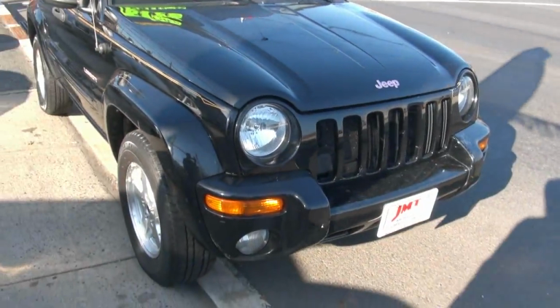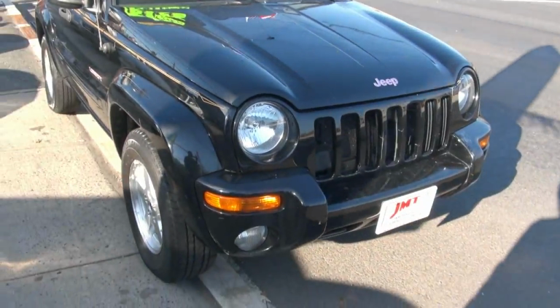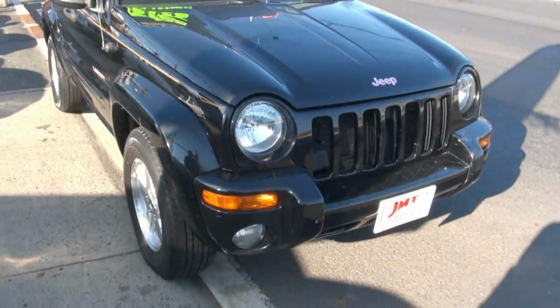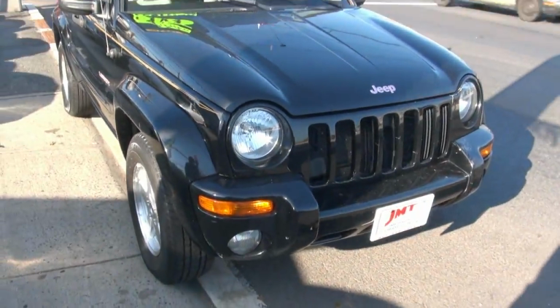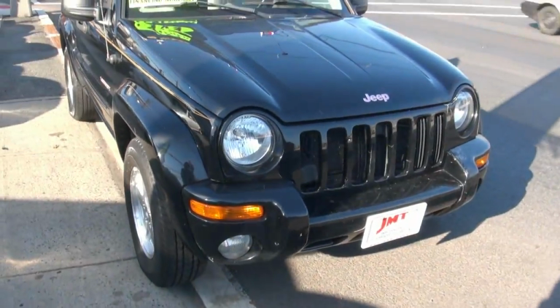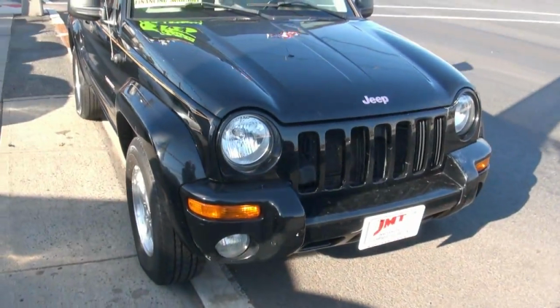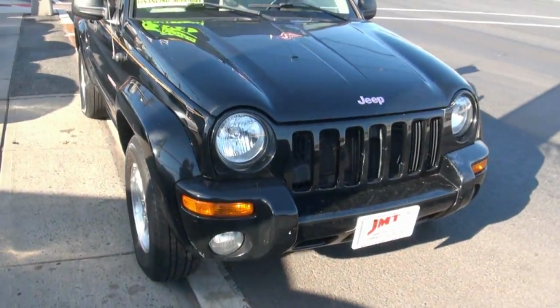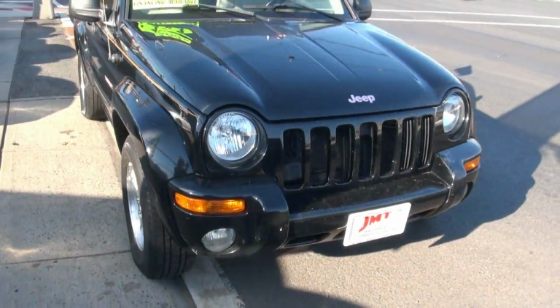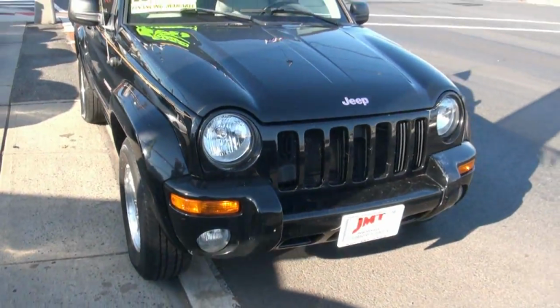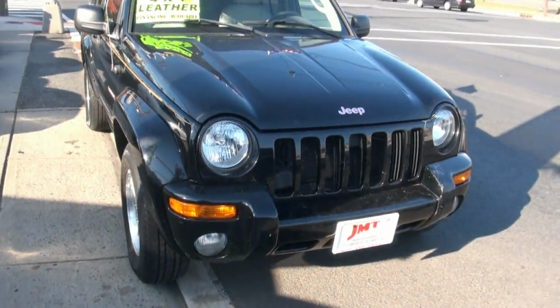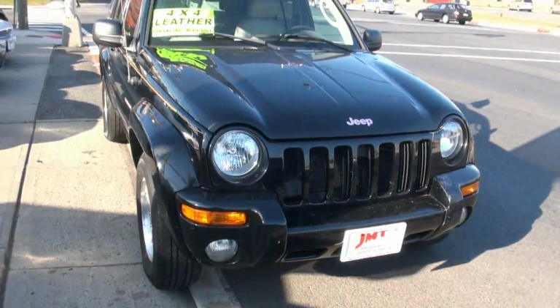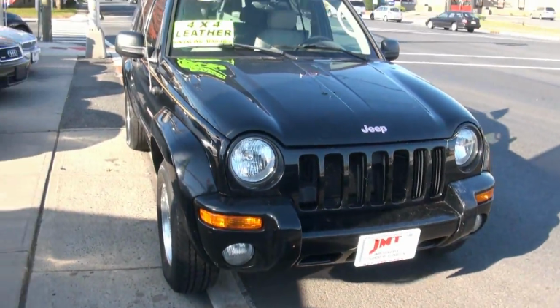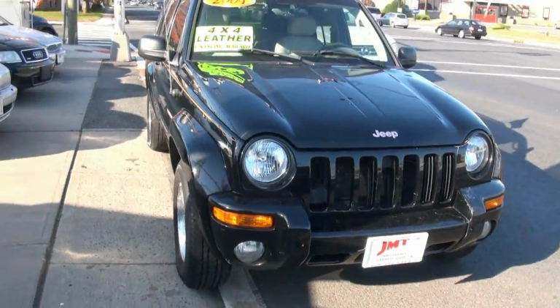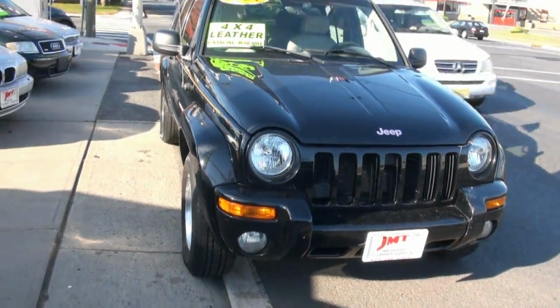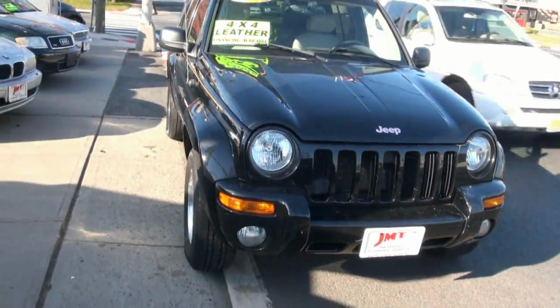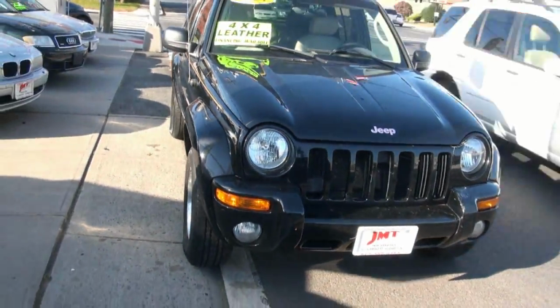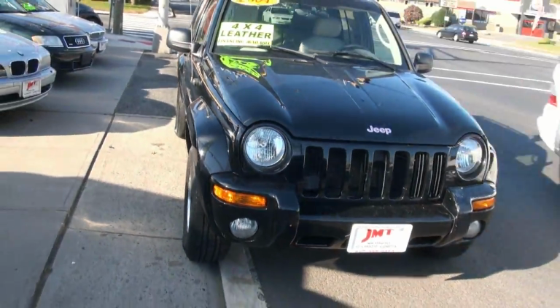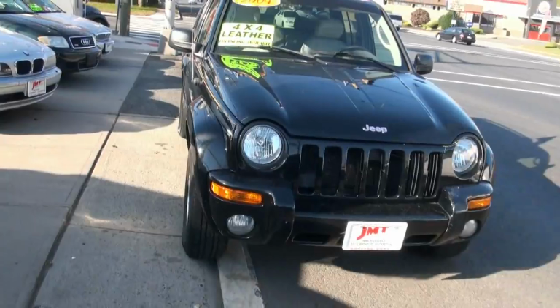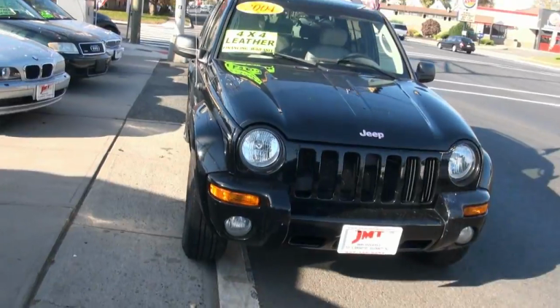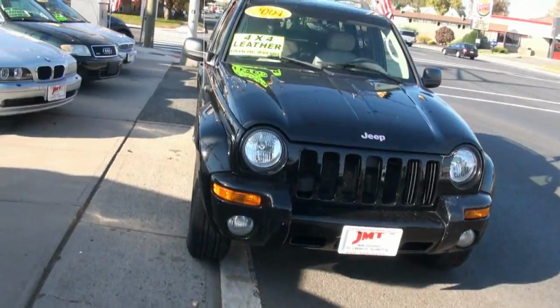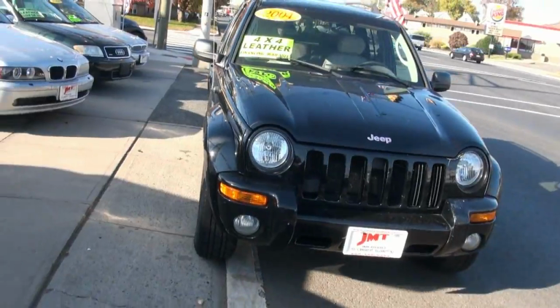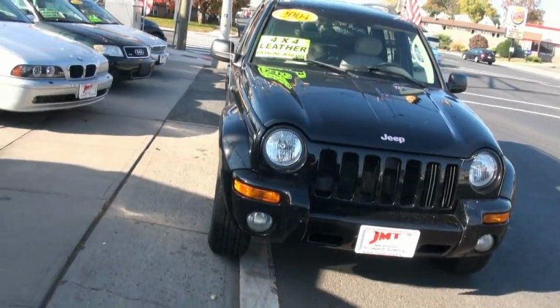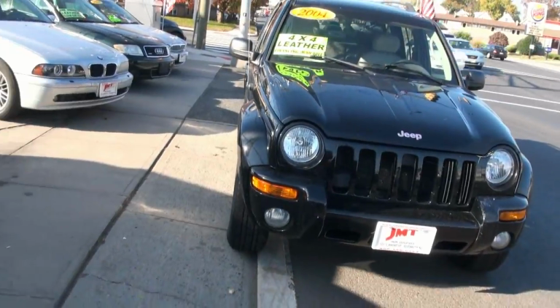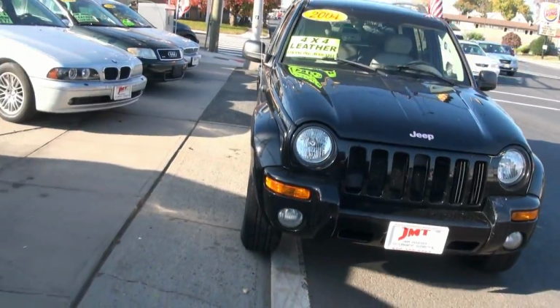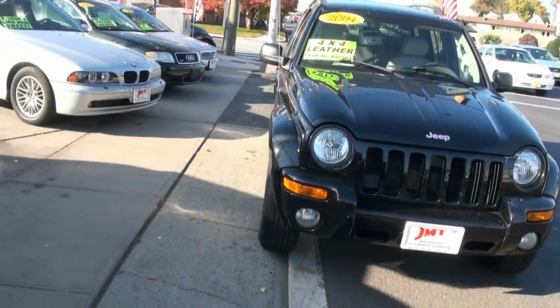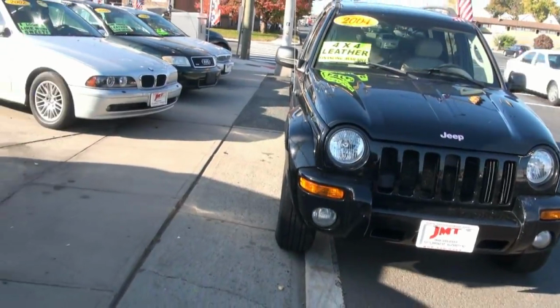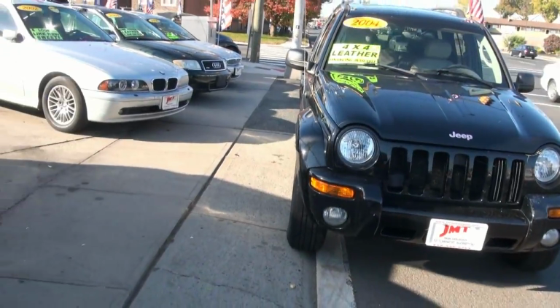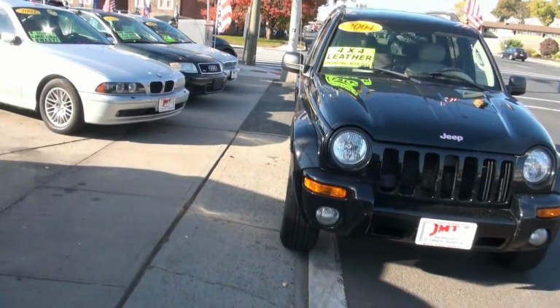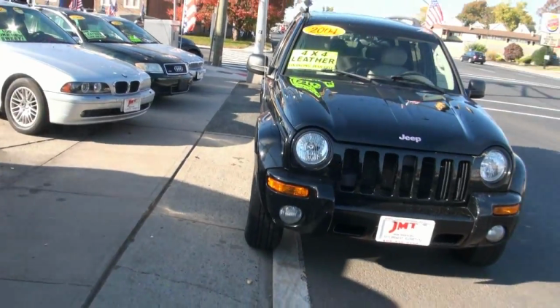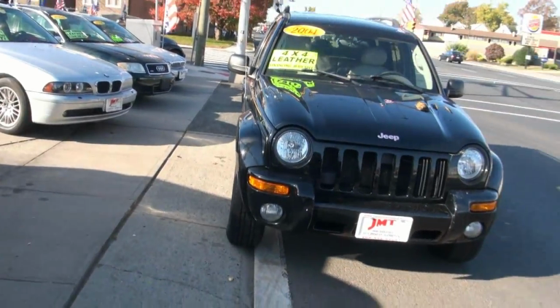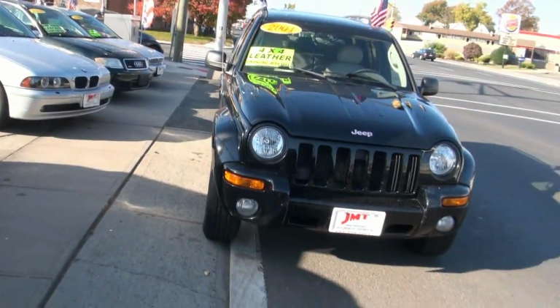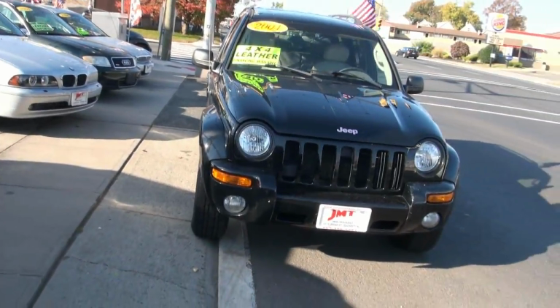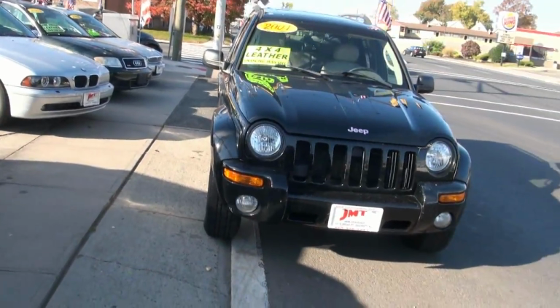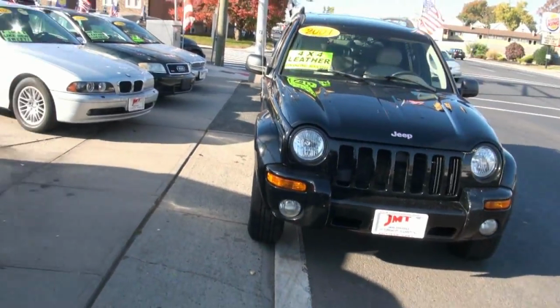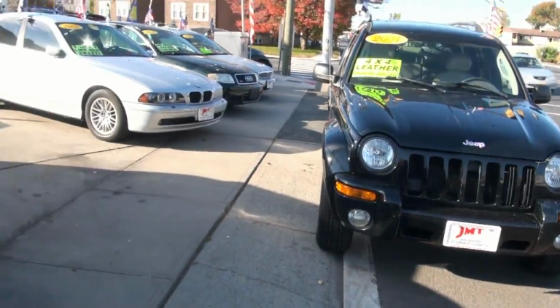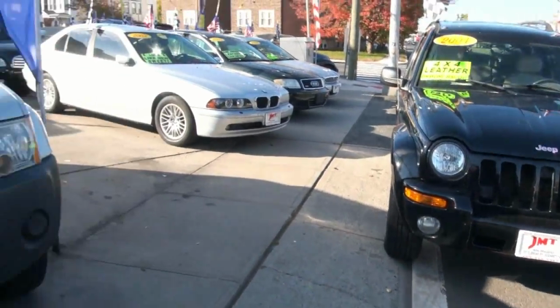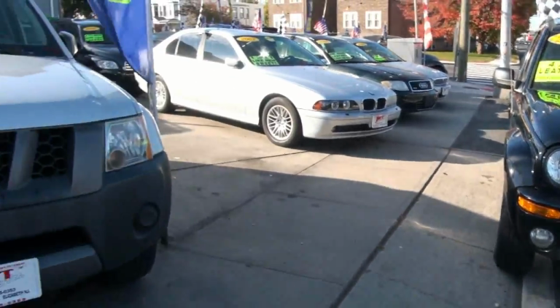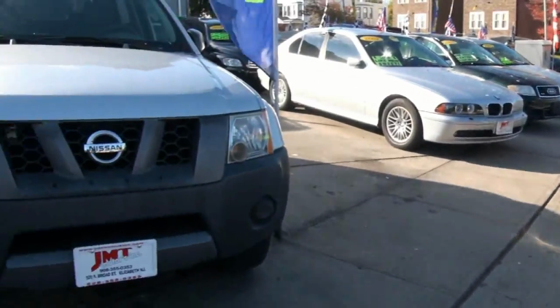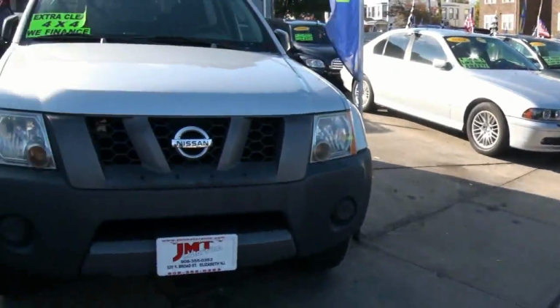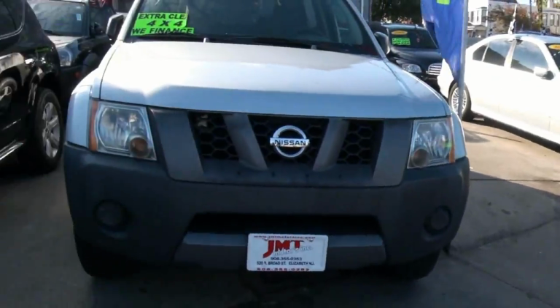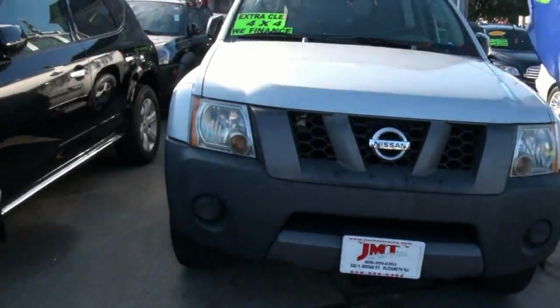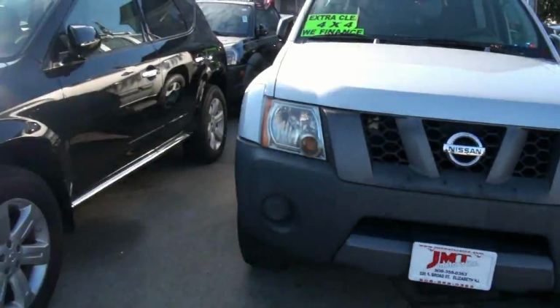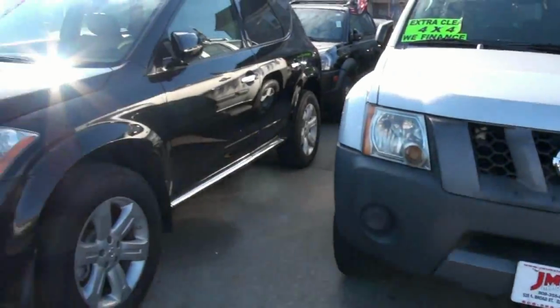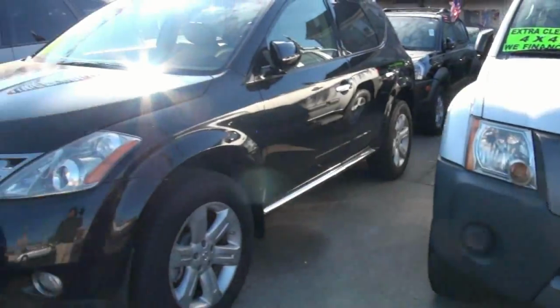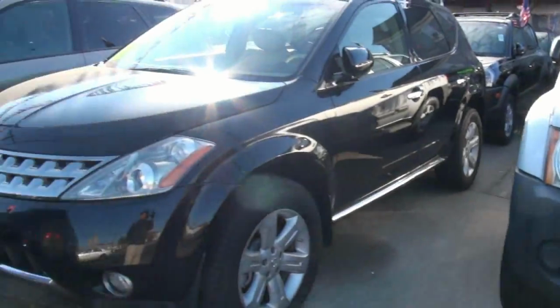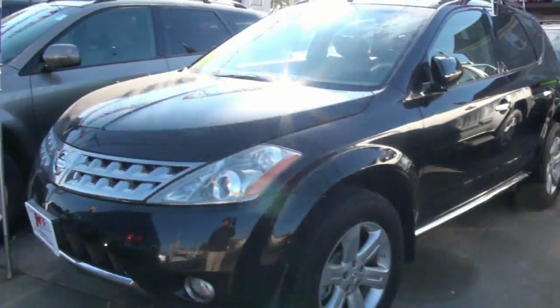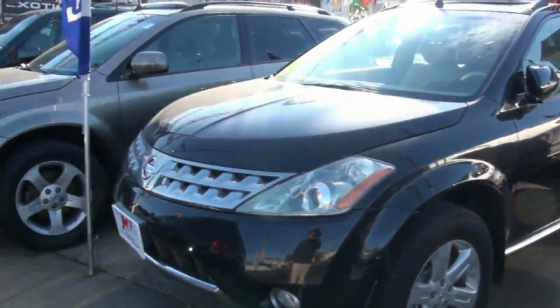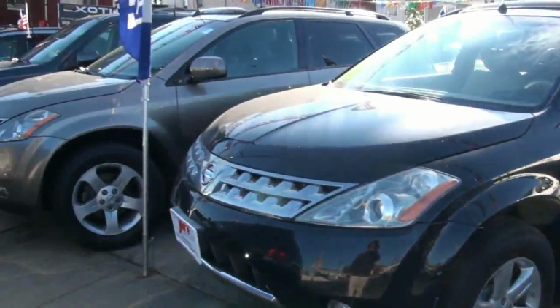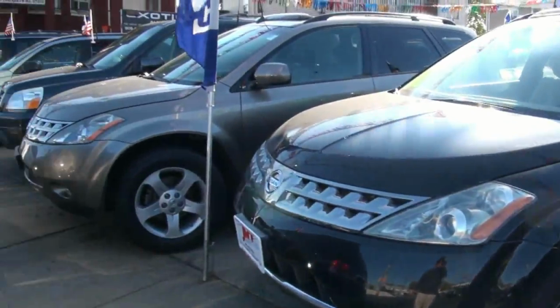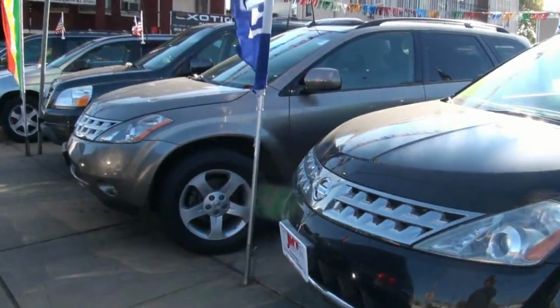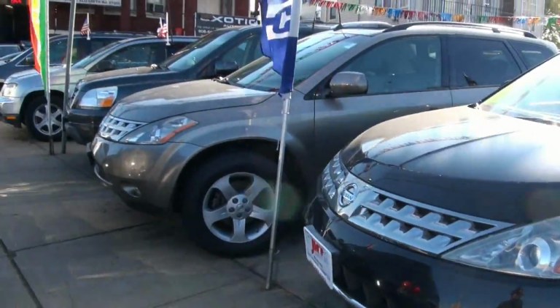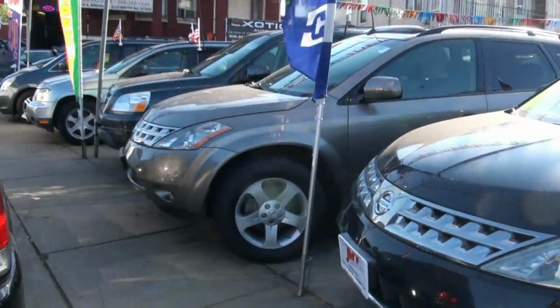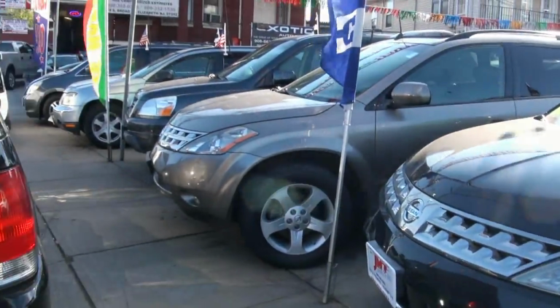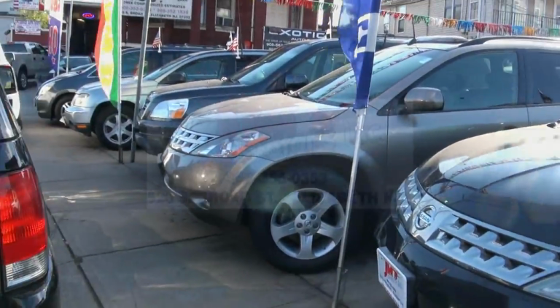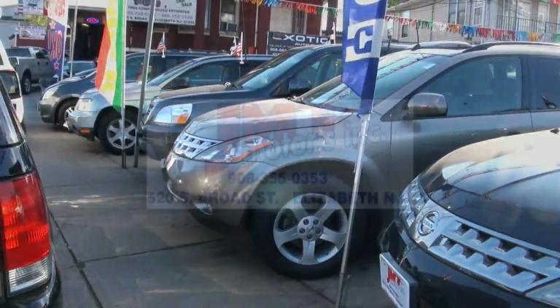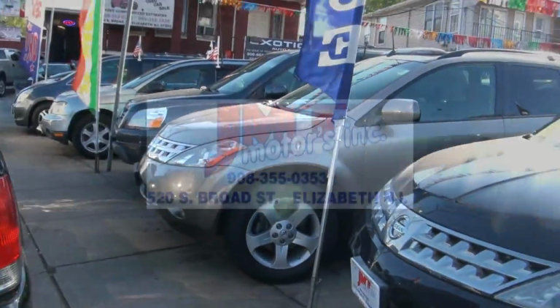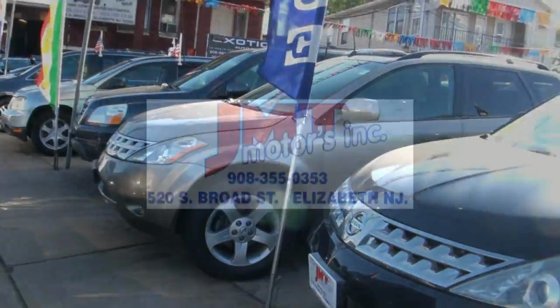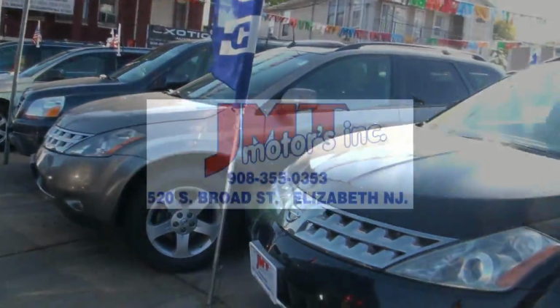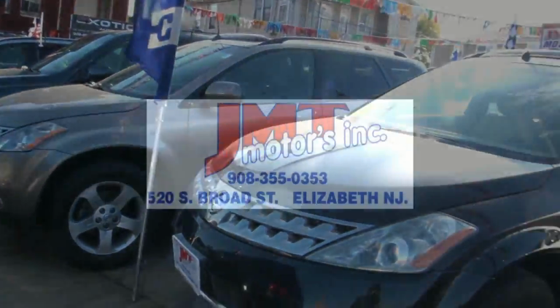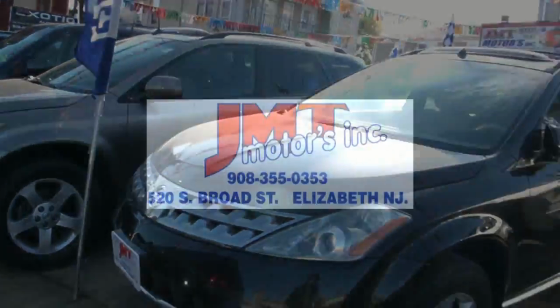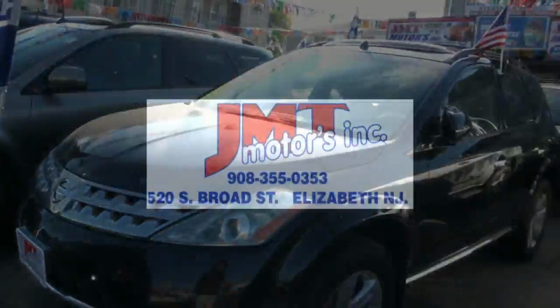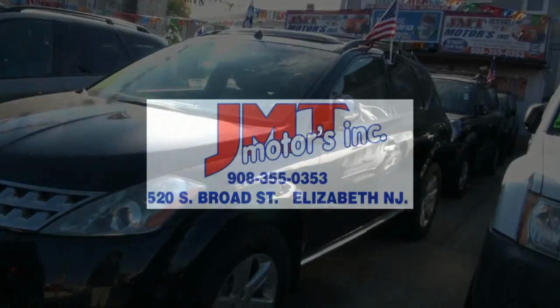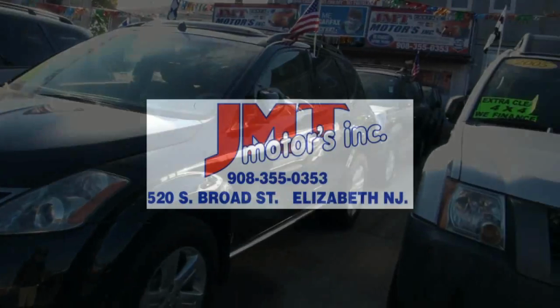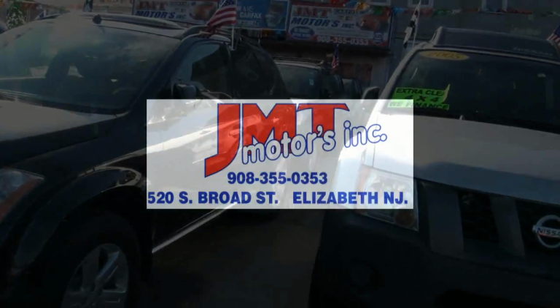If you need more information, please call us here at JMT Motors for more details. Plenty of other vehicles in stock — a lot of SUVs available also.